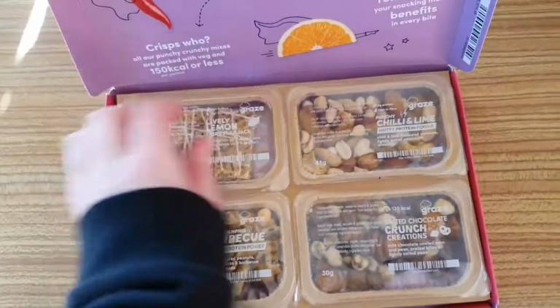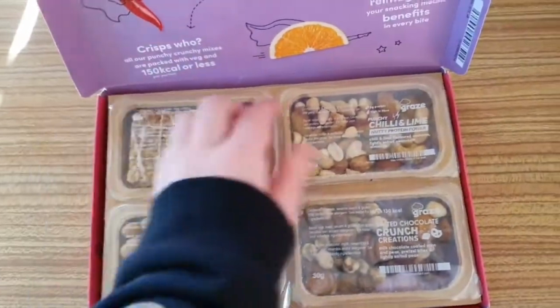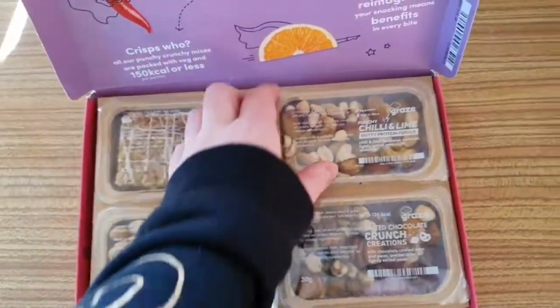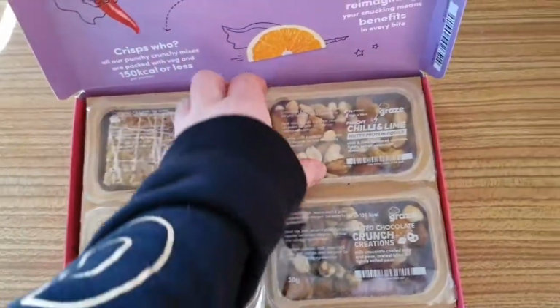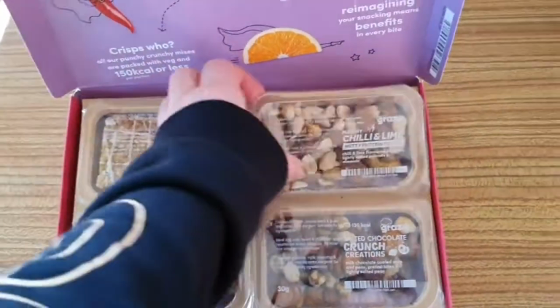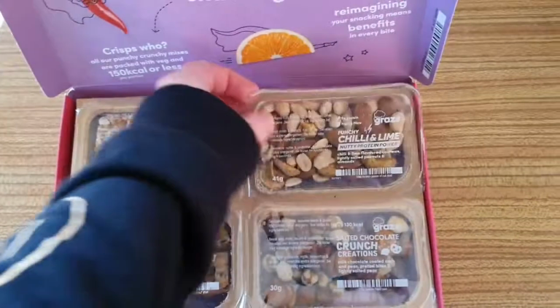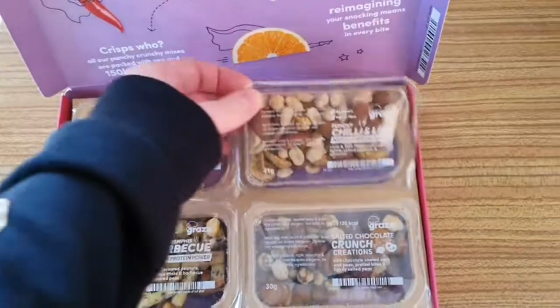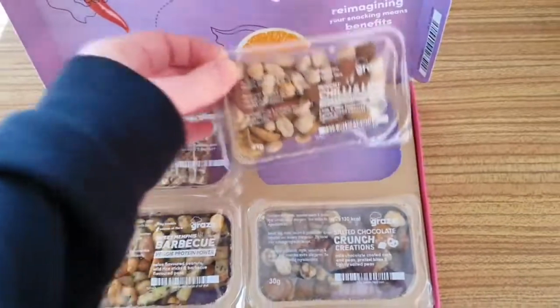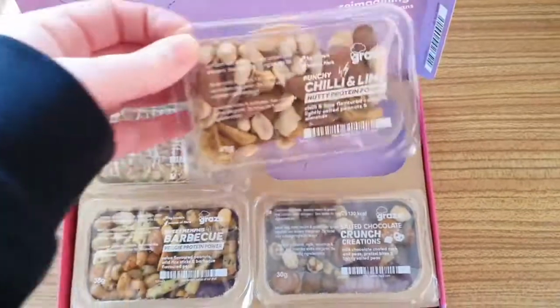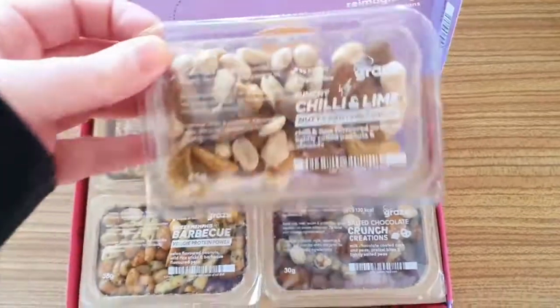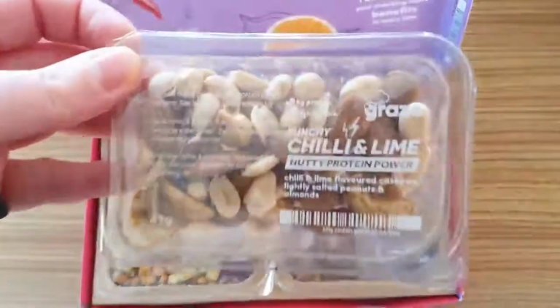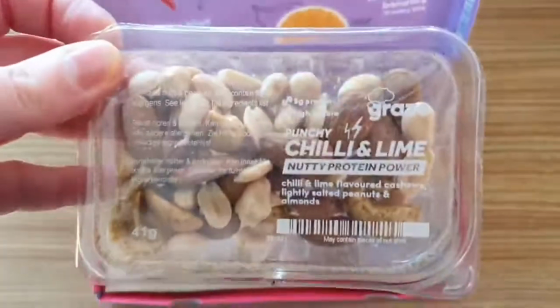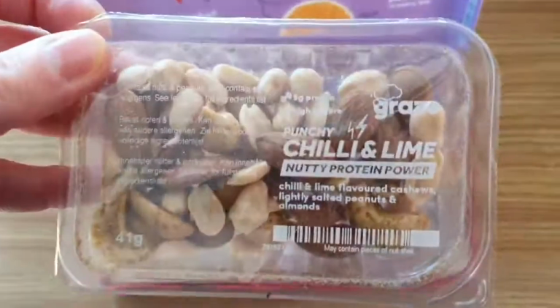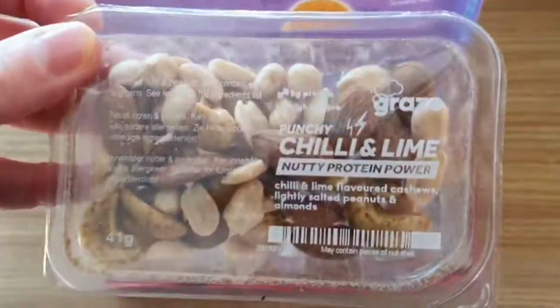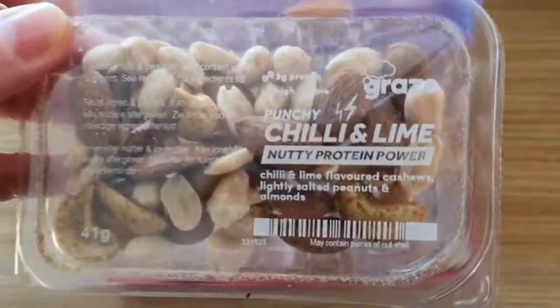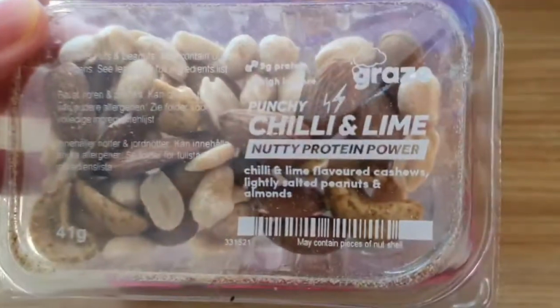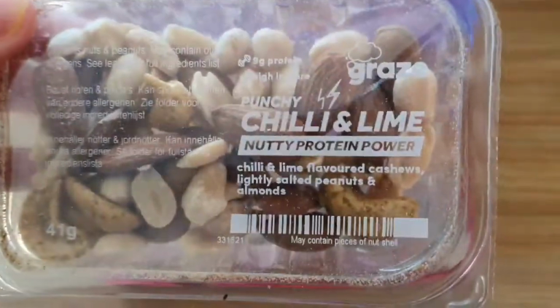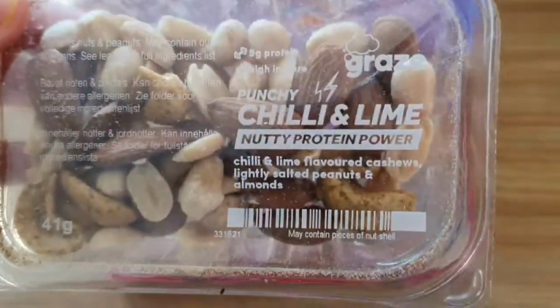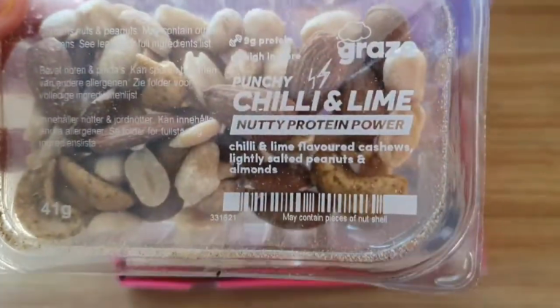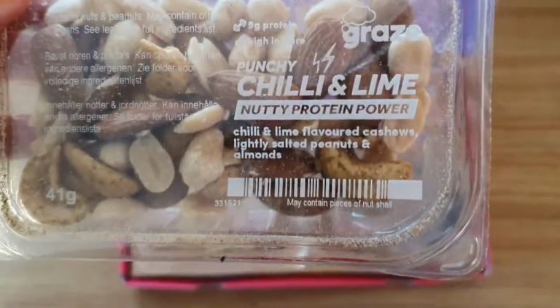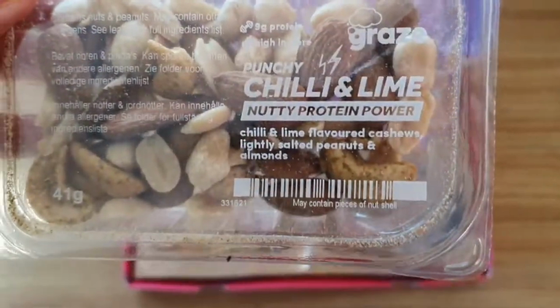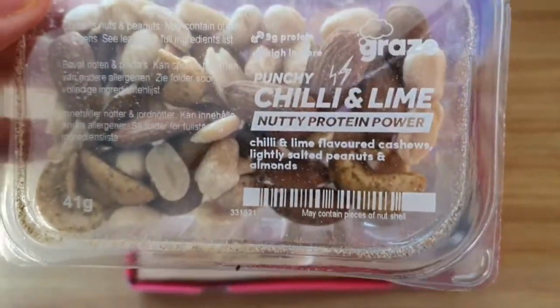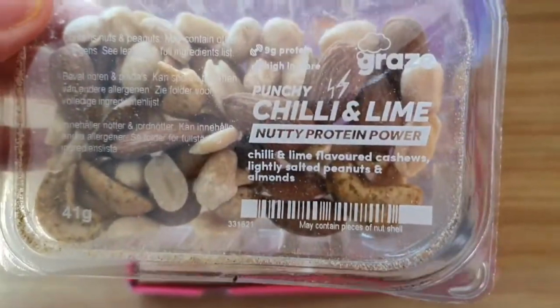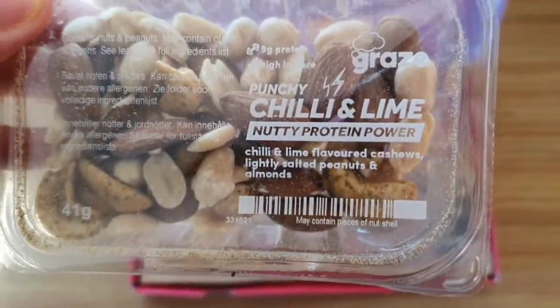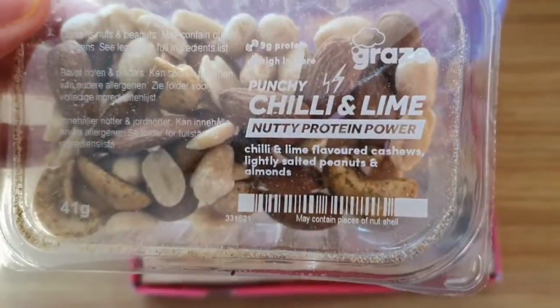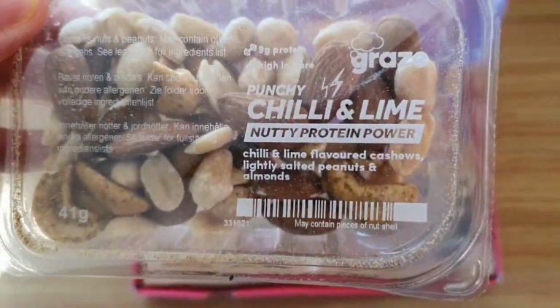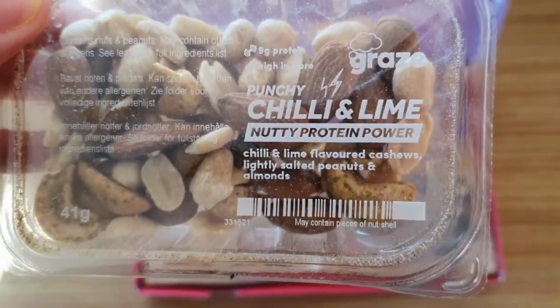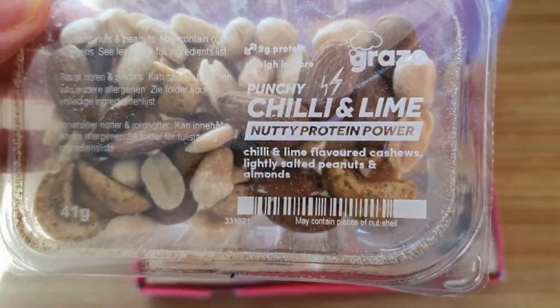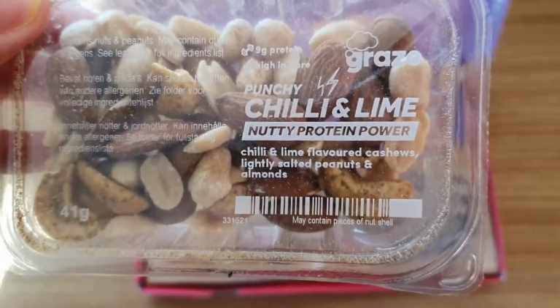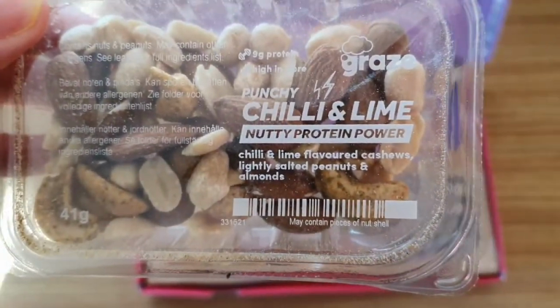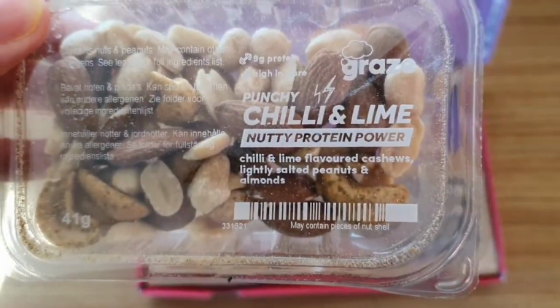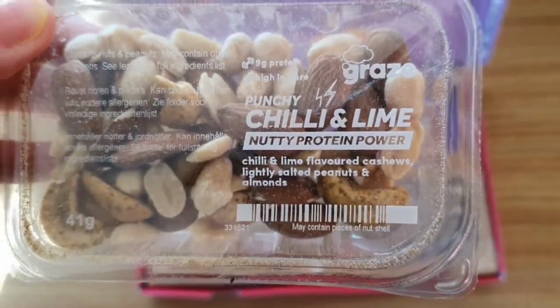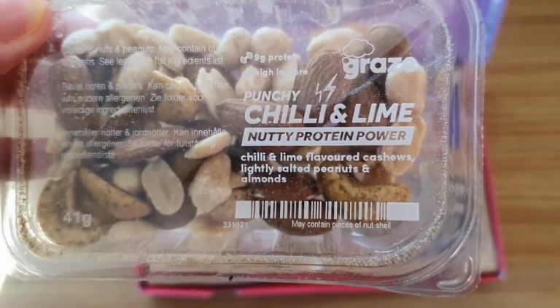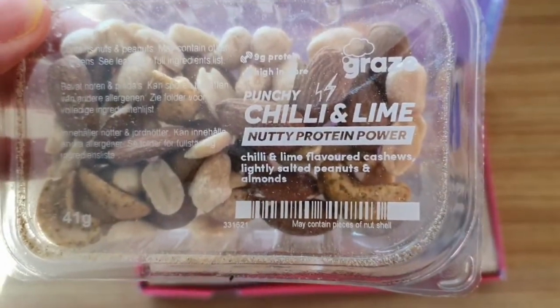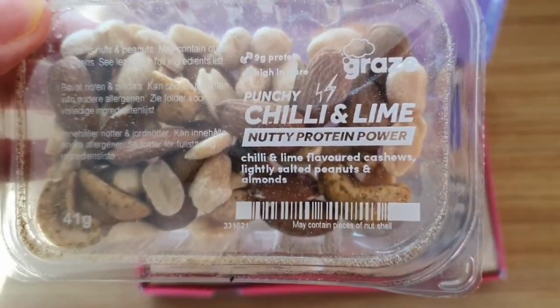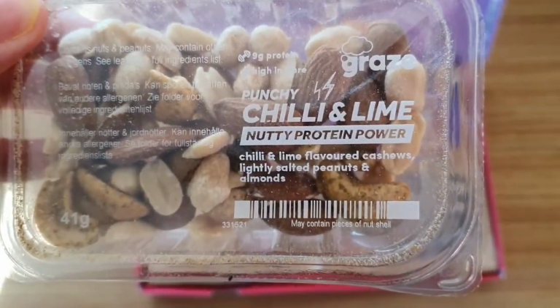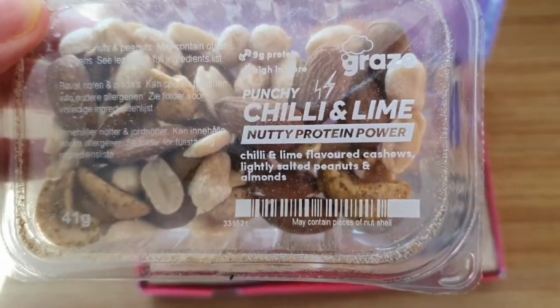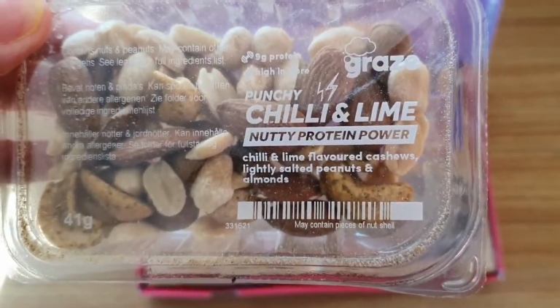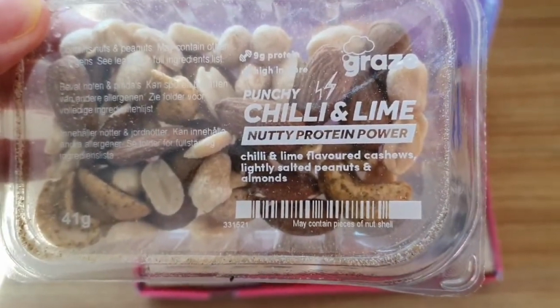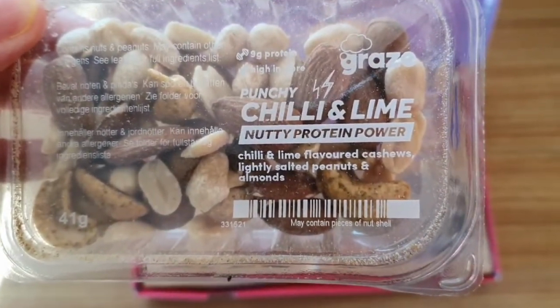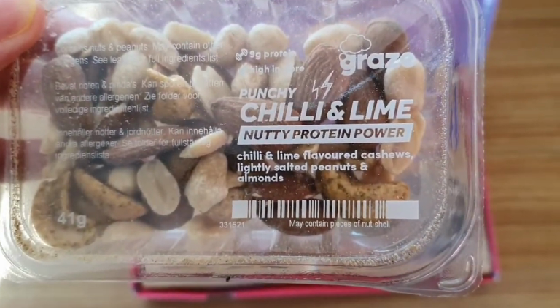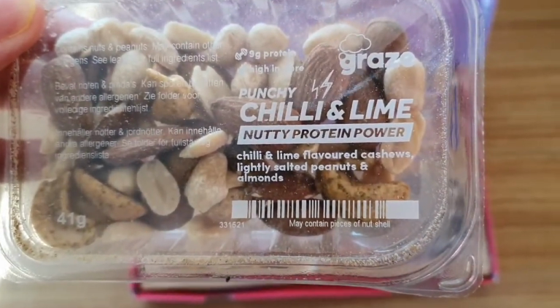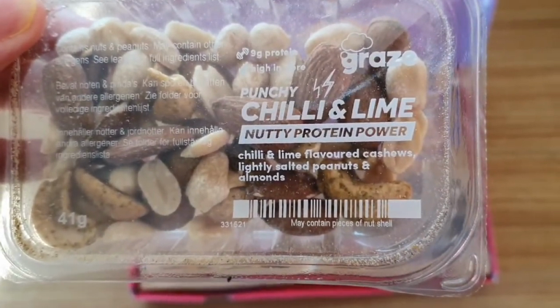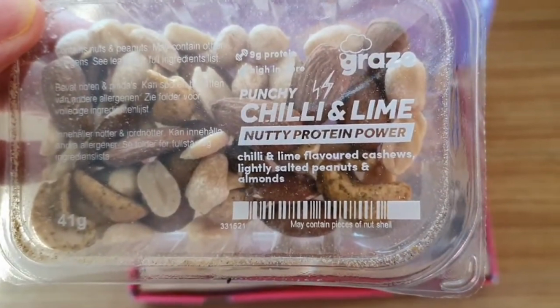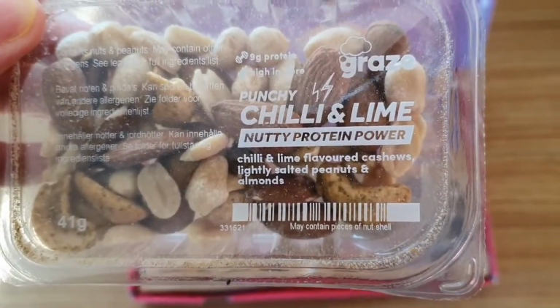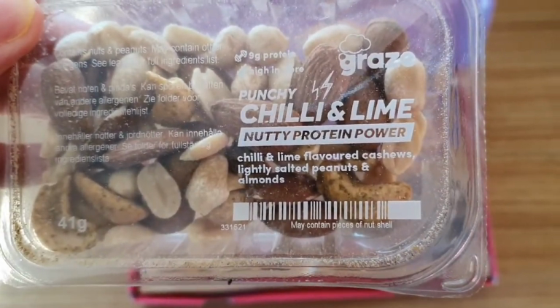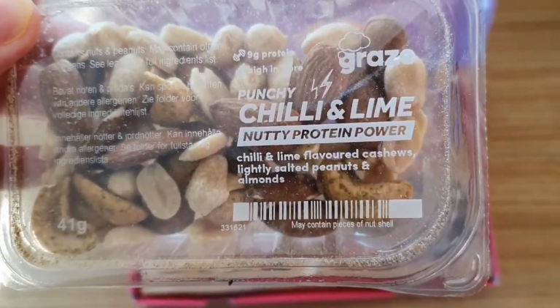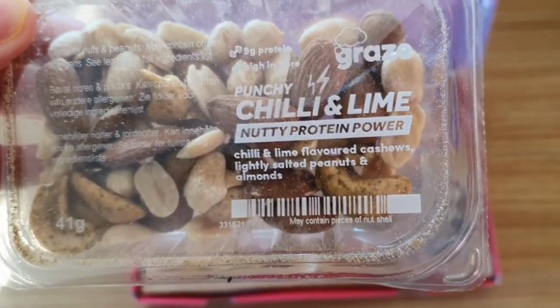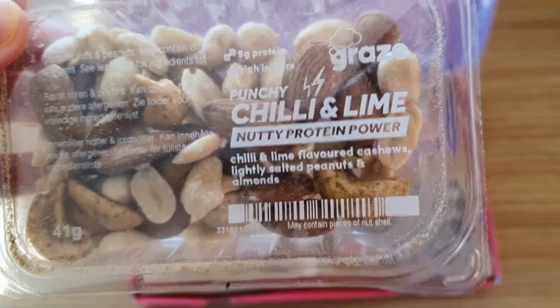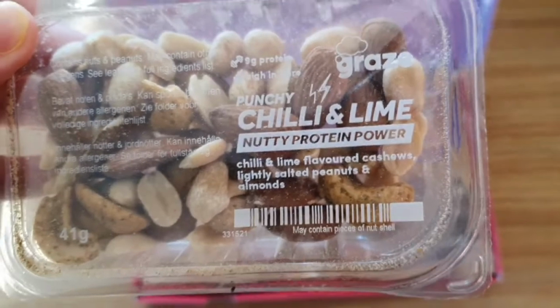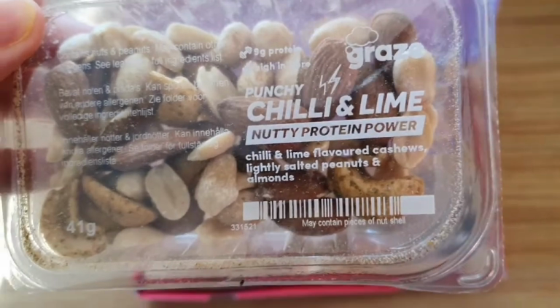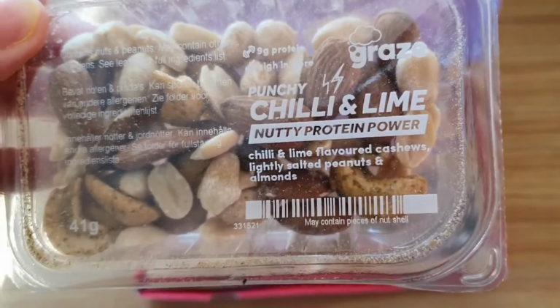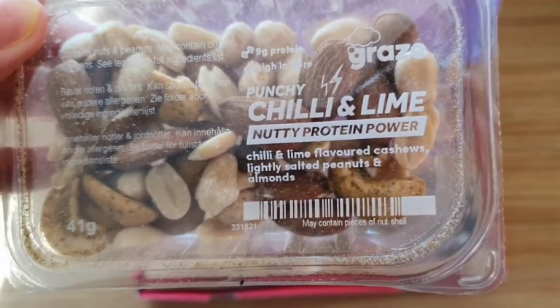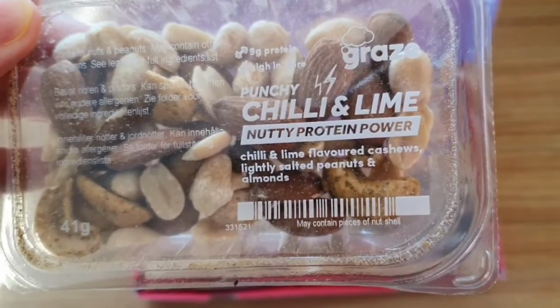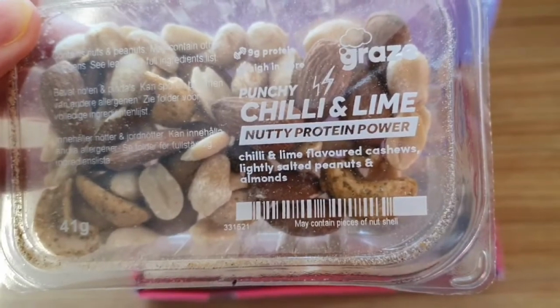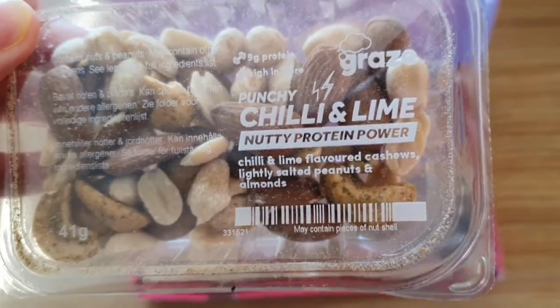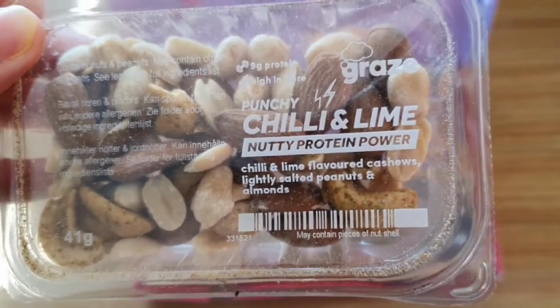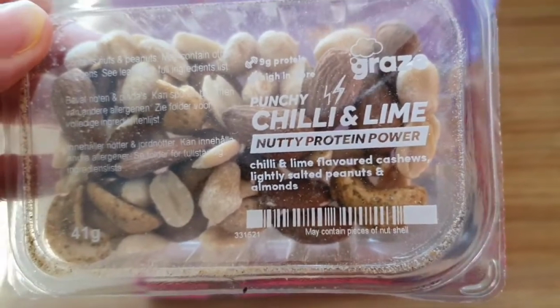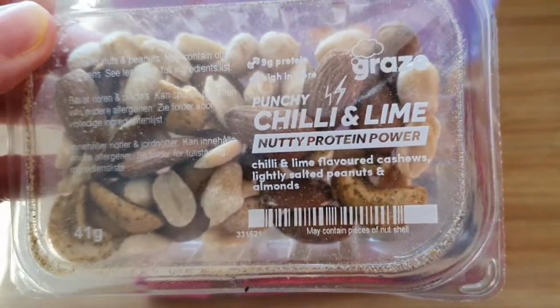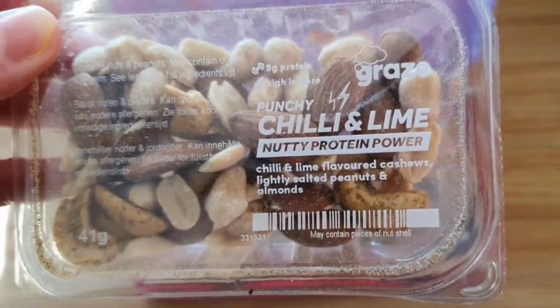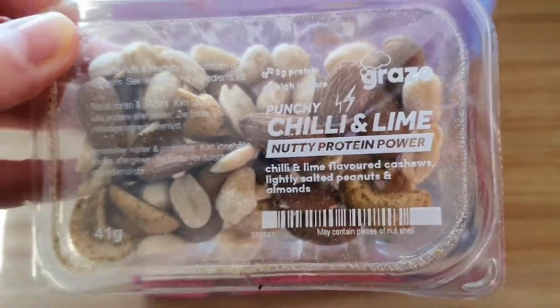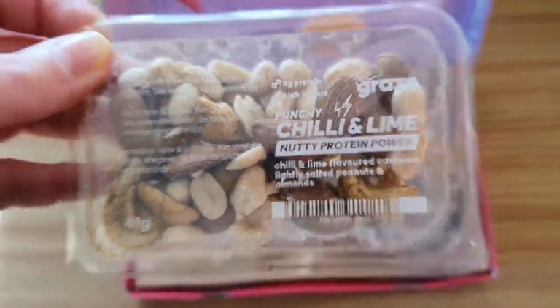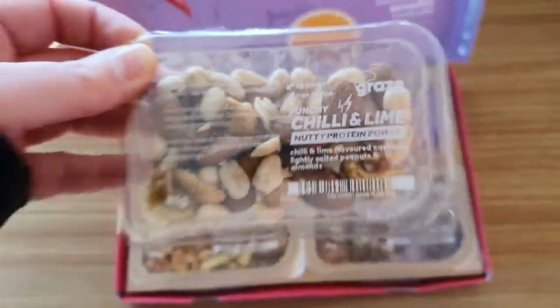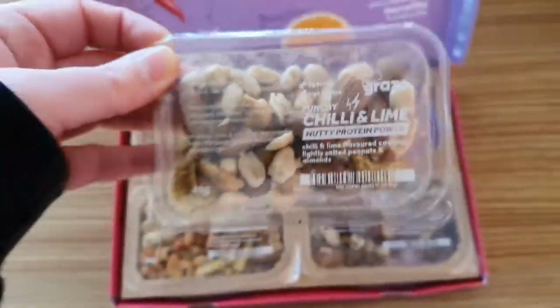And then I've got punchy chili and lime nutty protein power: chili and lime flavored cashews, lightly salted peanuts and almonds.